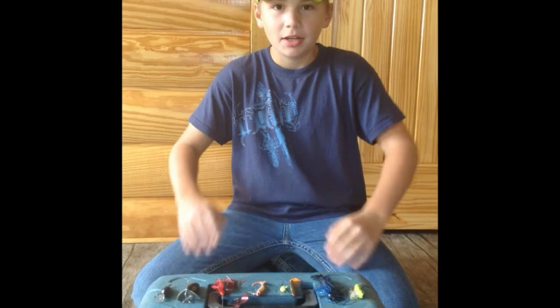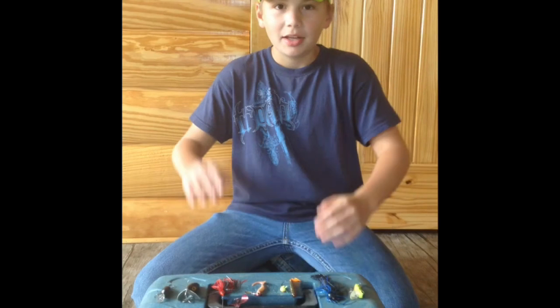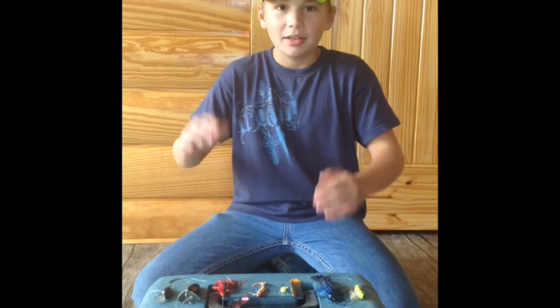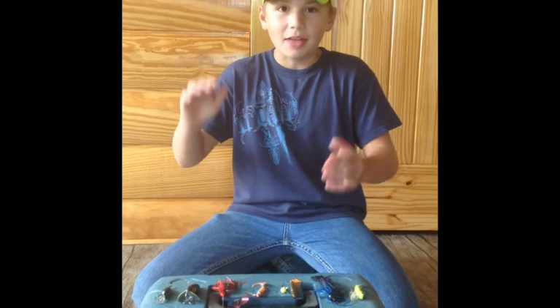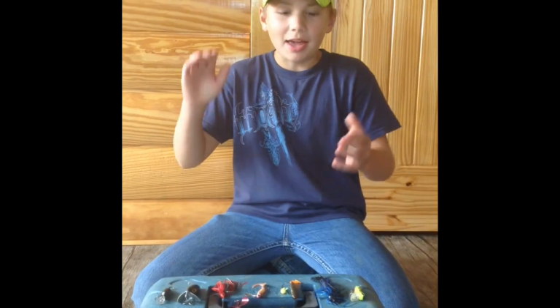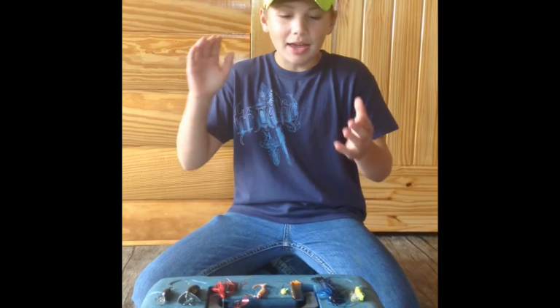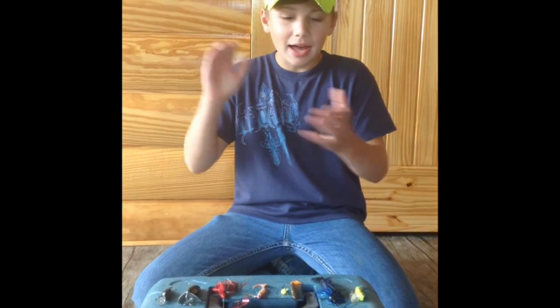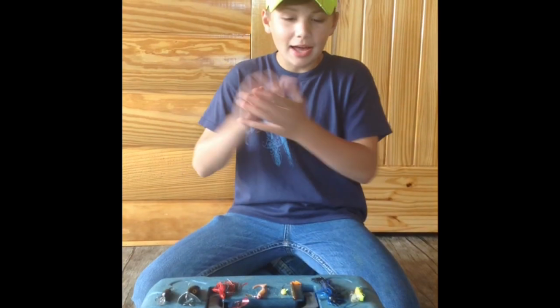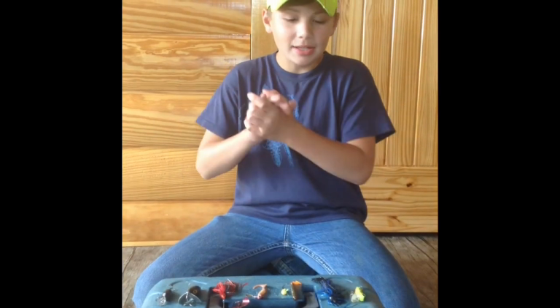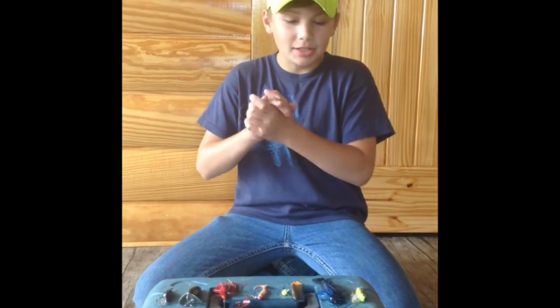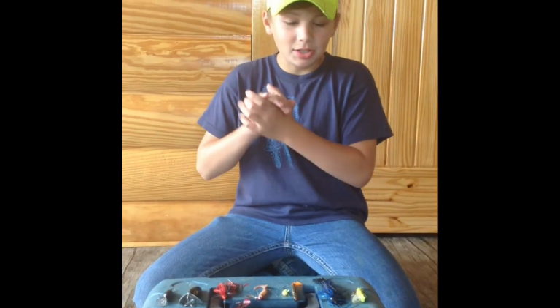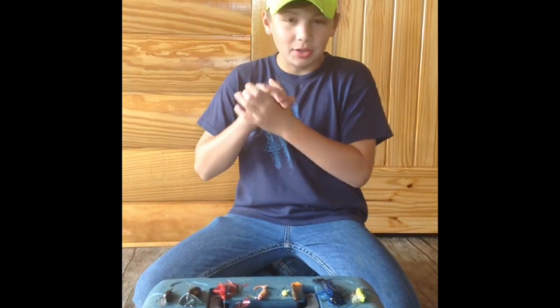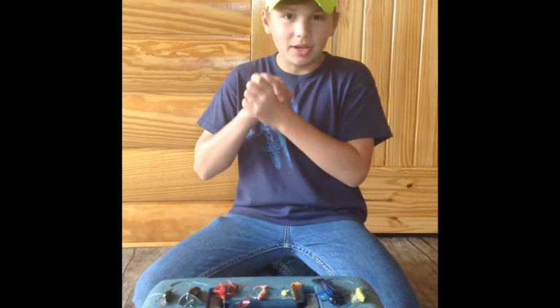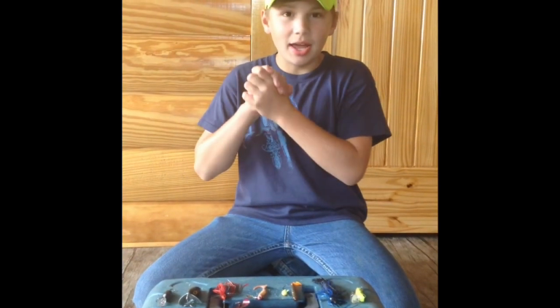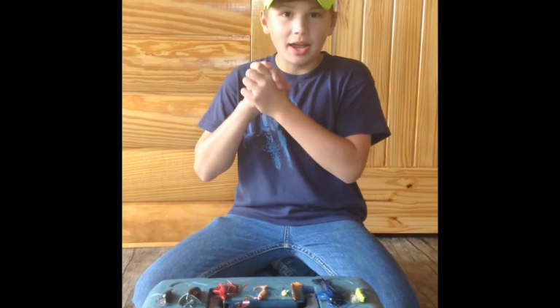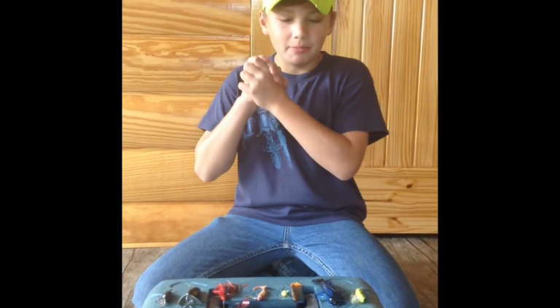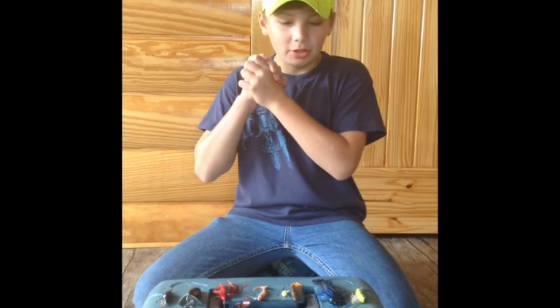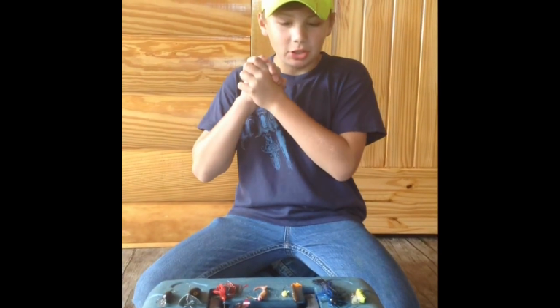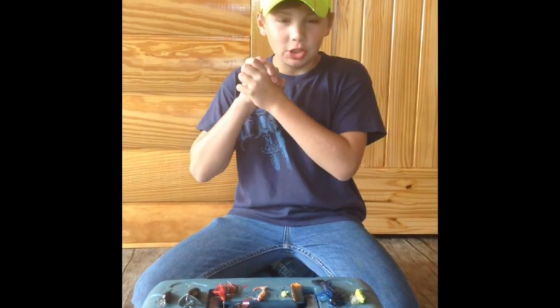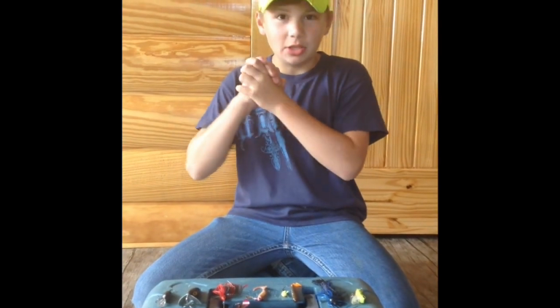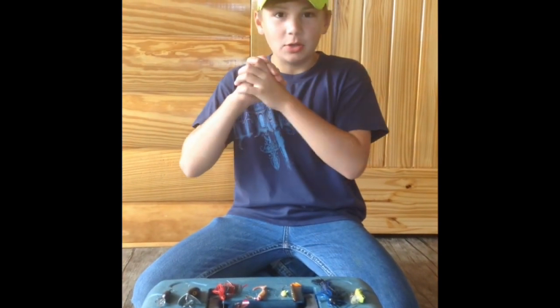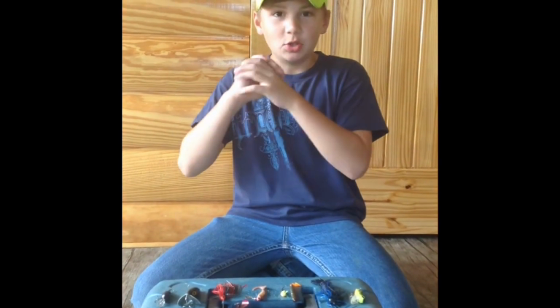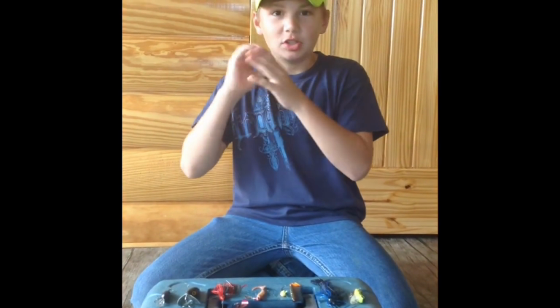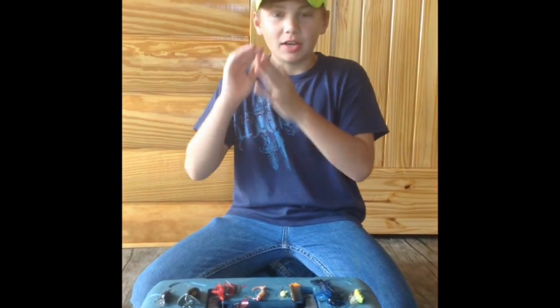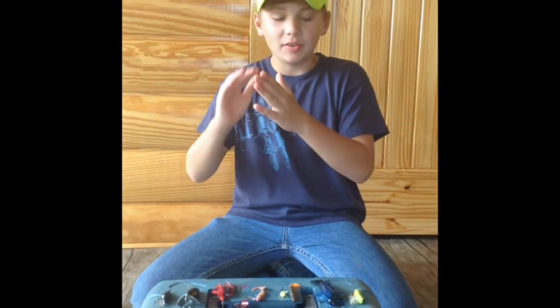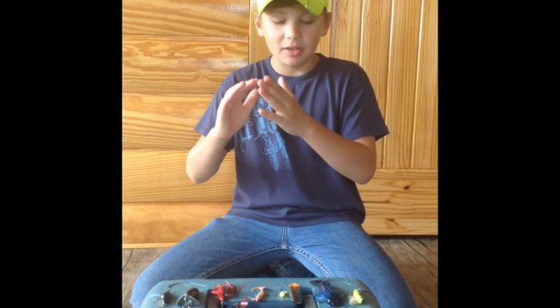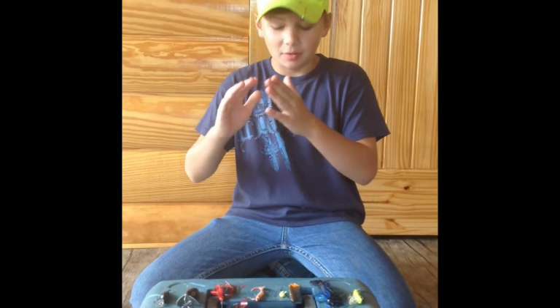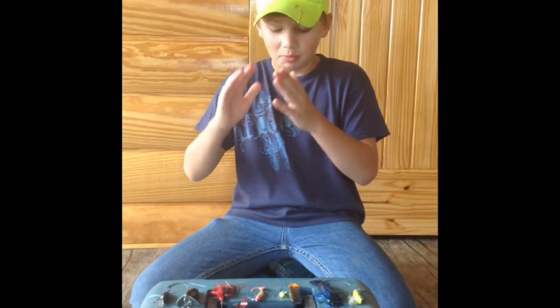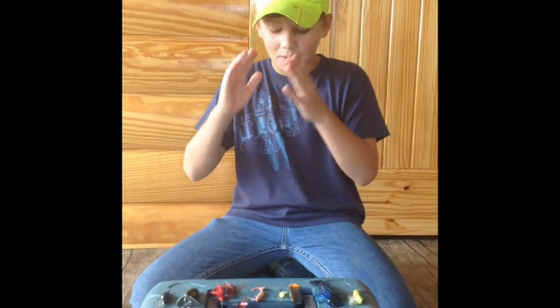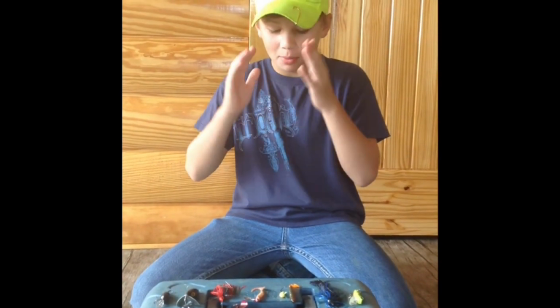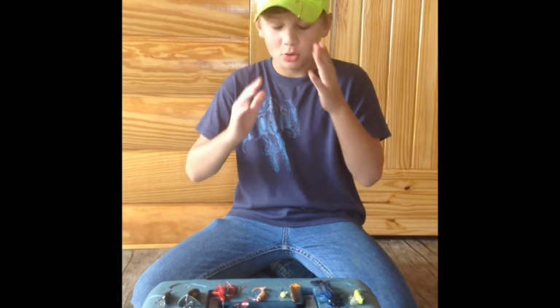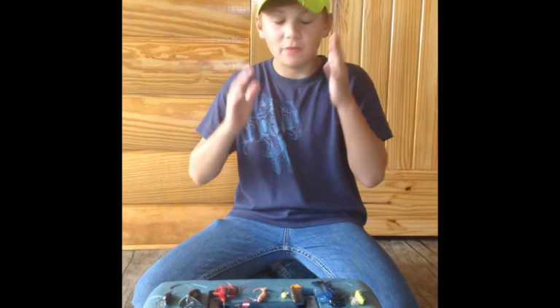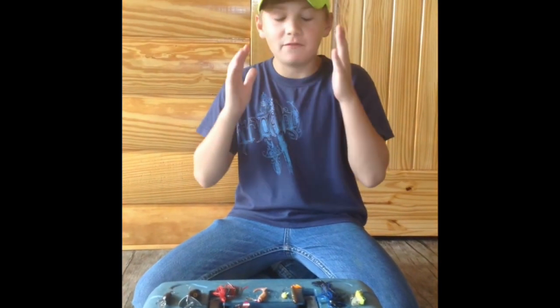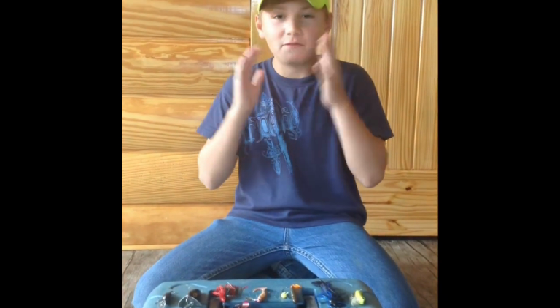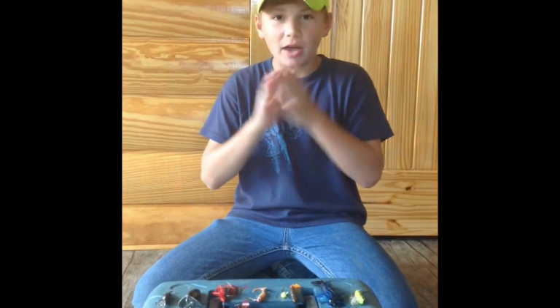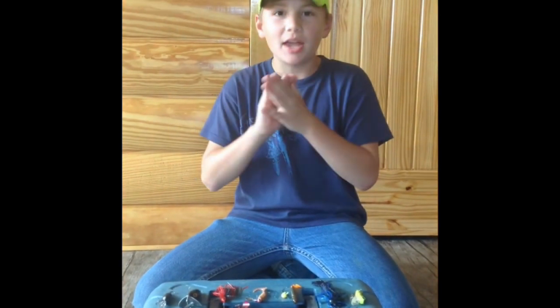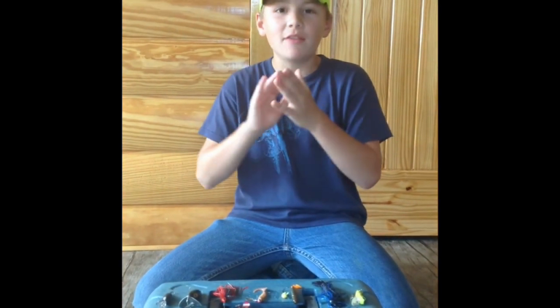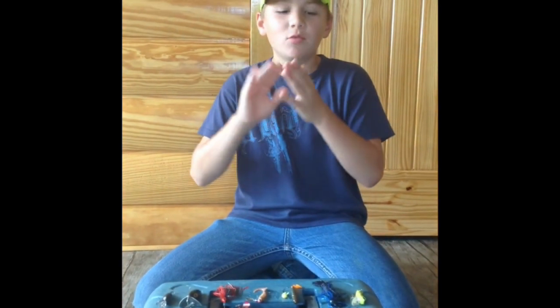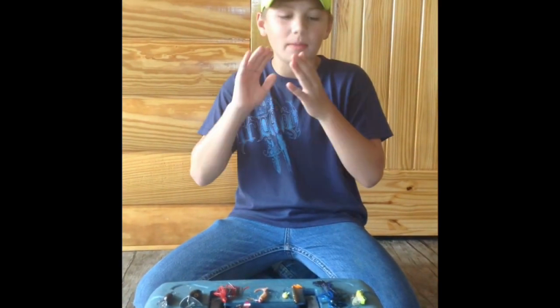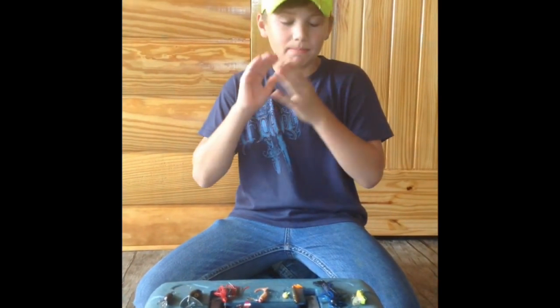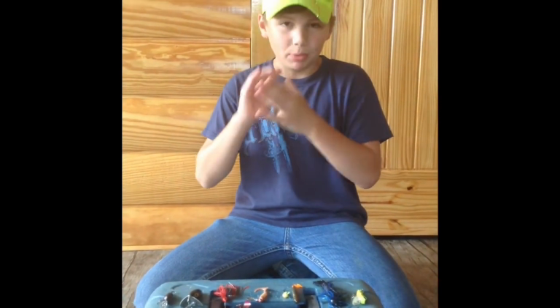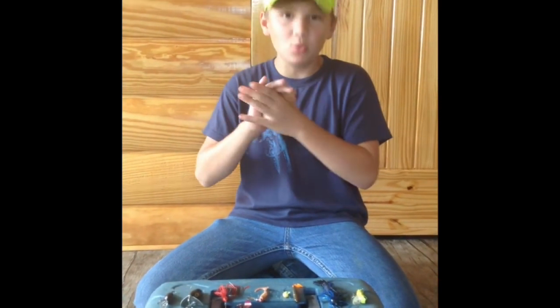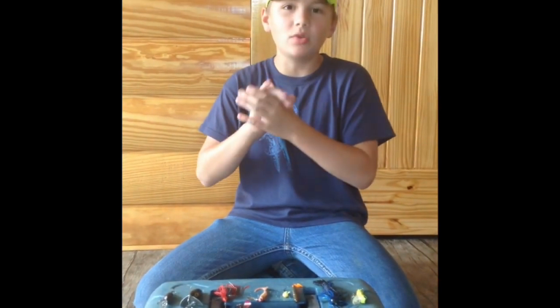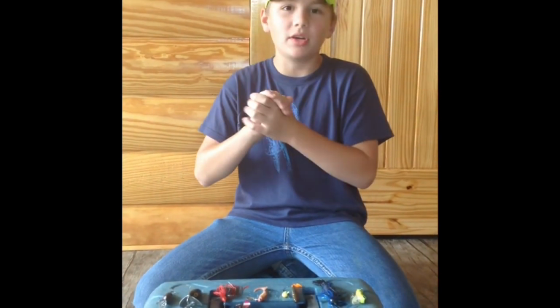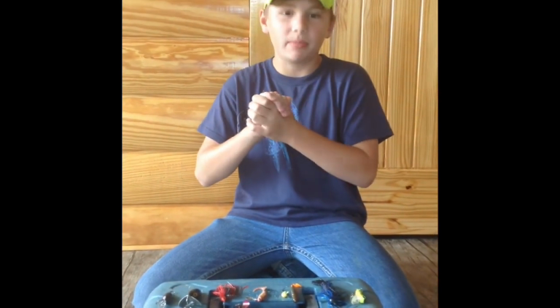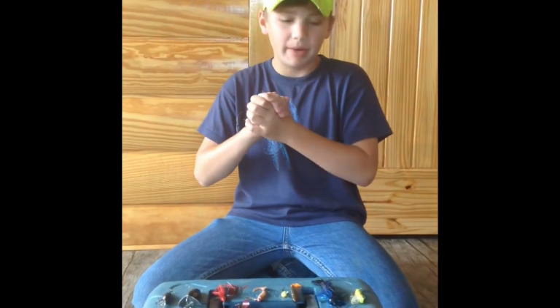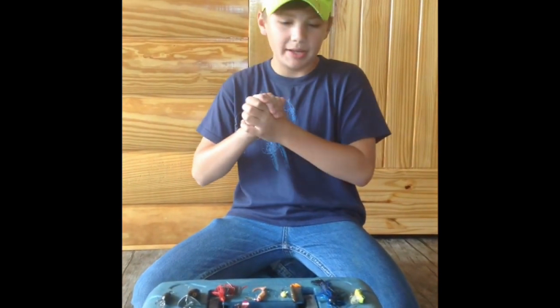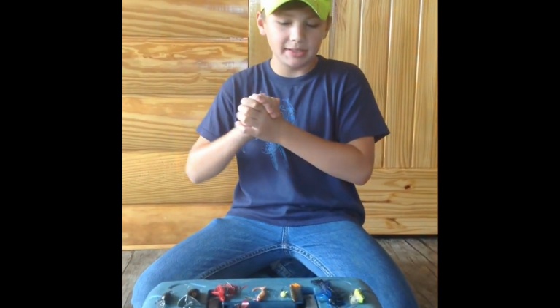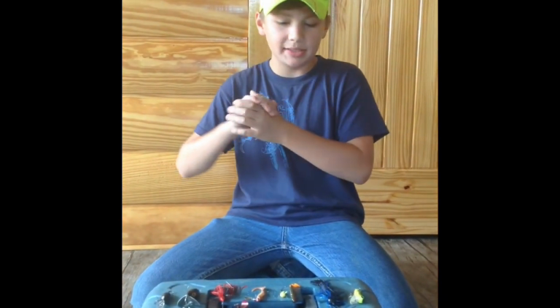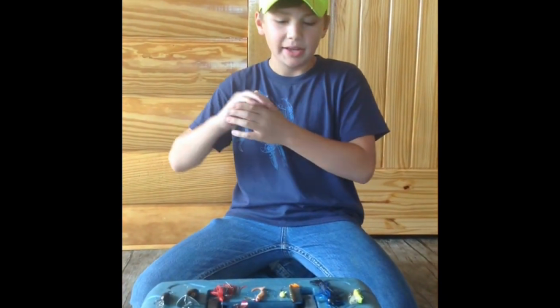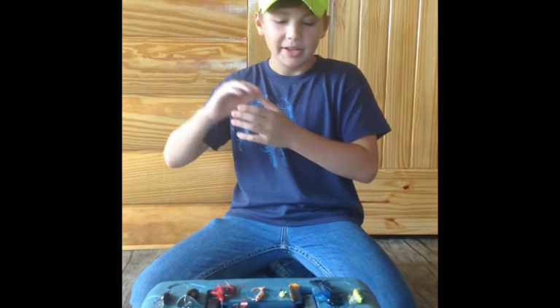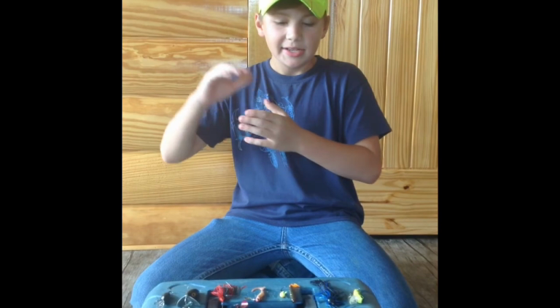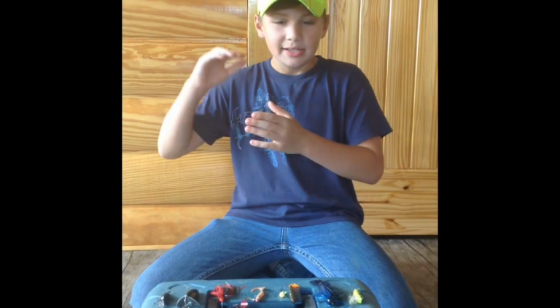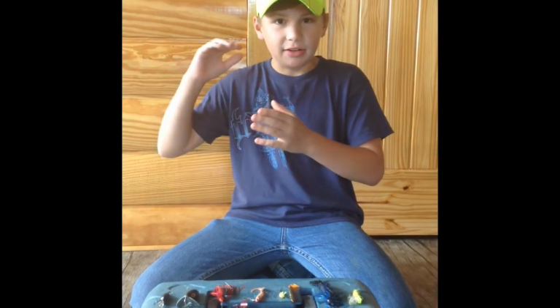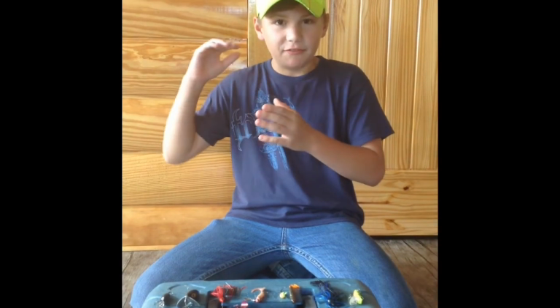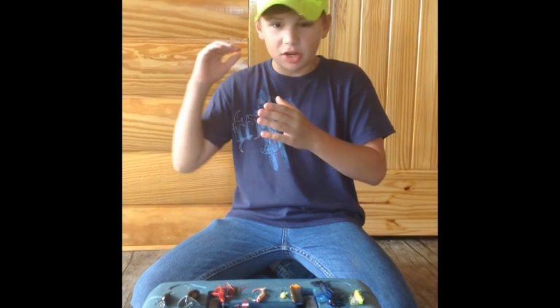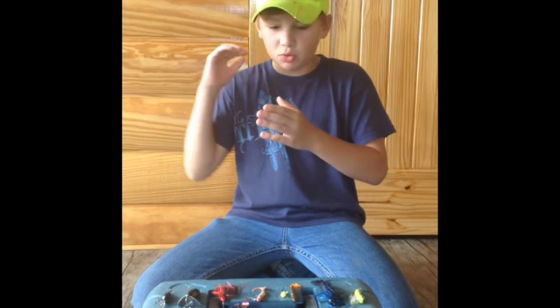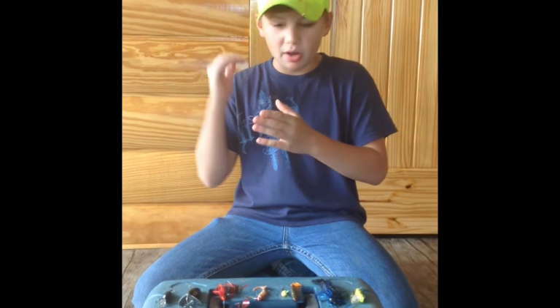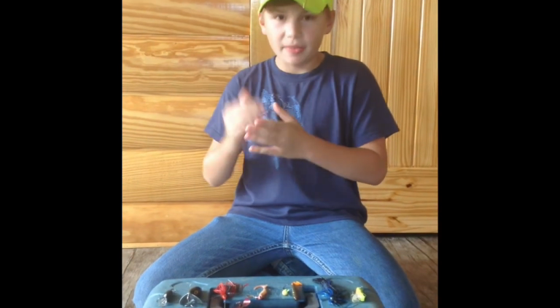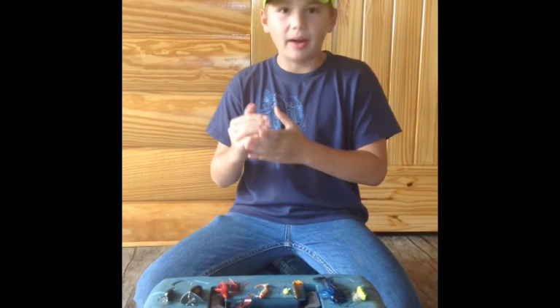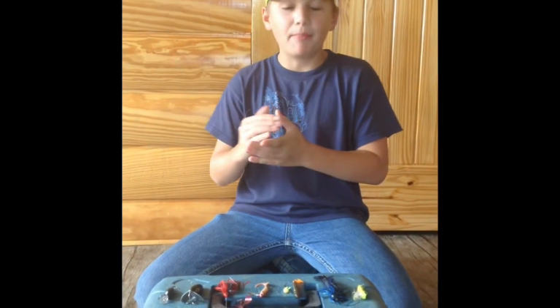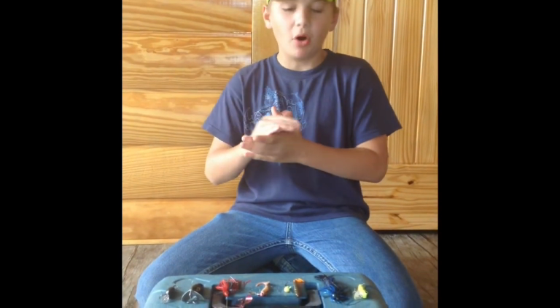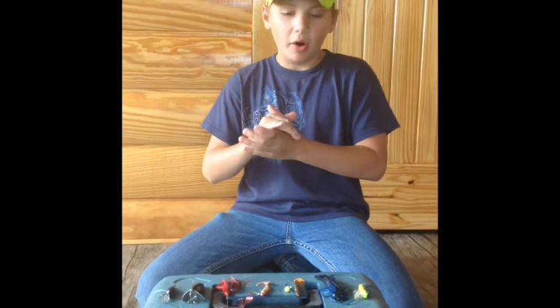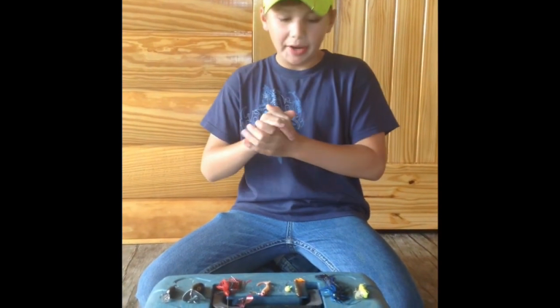Hey guys, so today I'm going to show you seven of my most favorite bluegill baits to fish with in a pond.